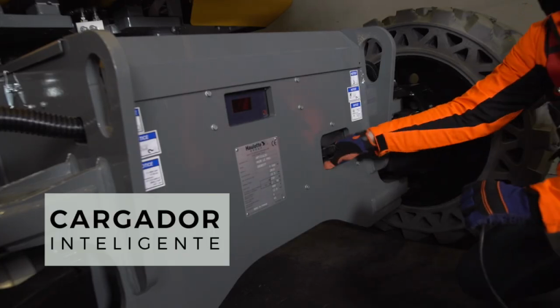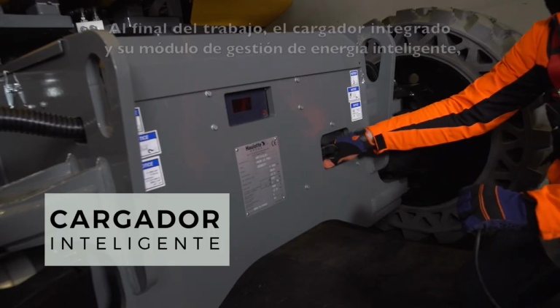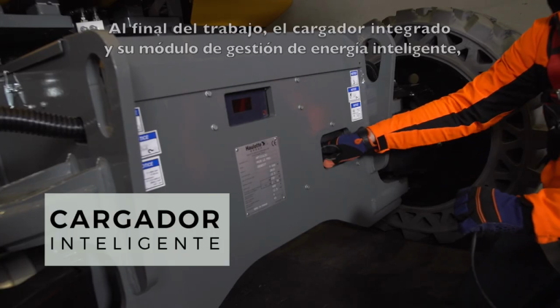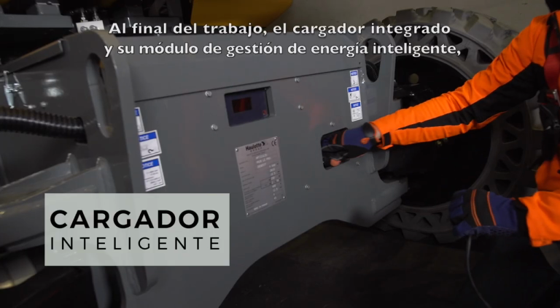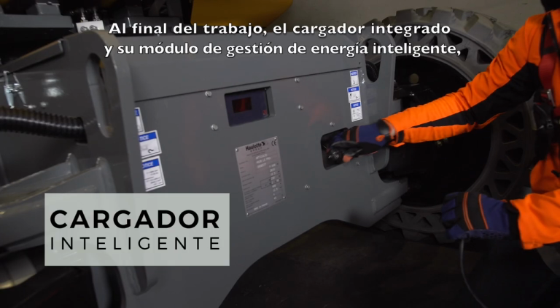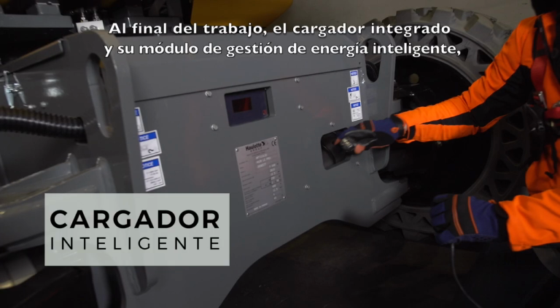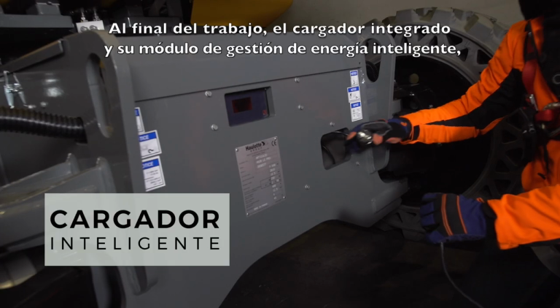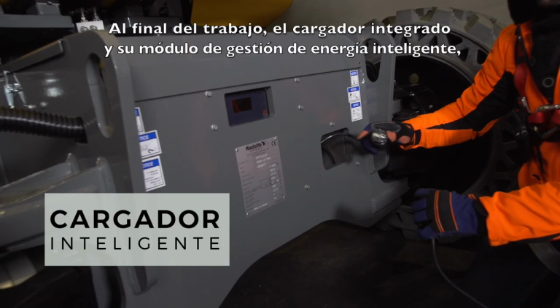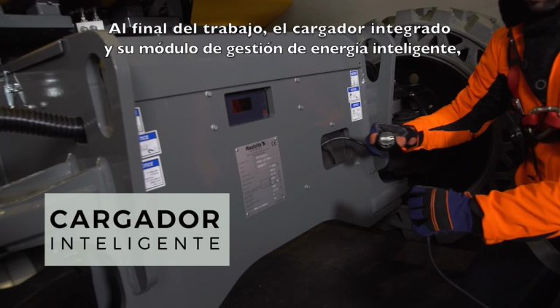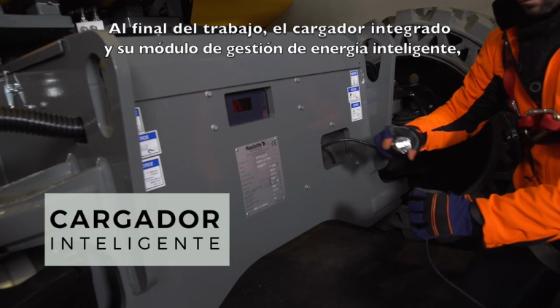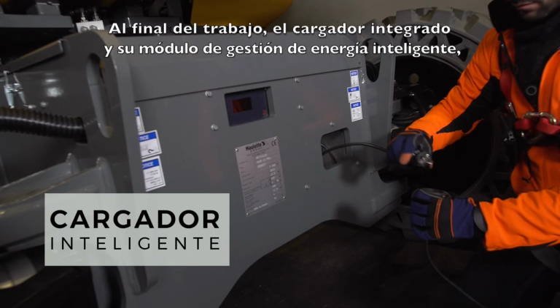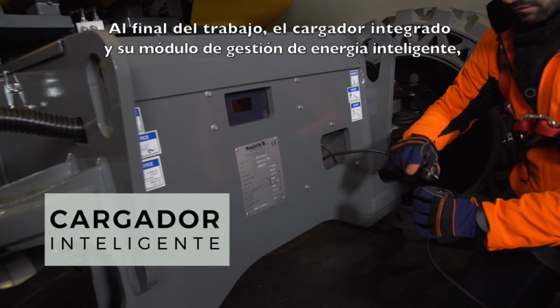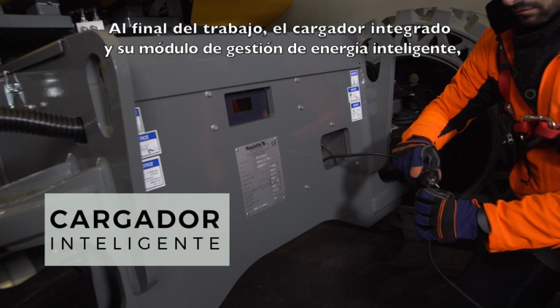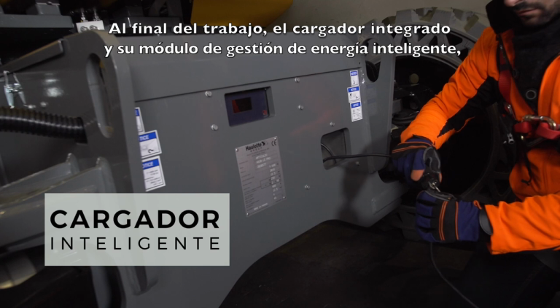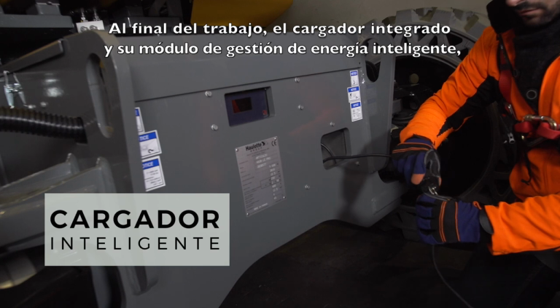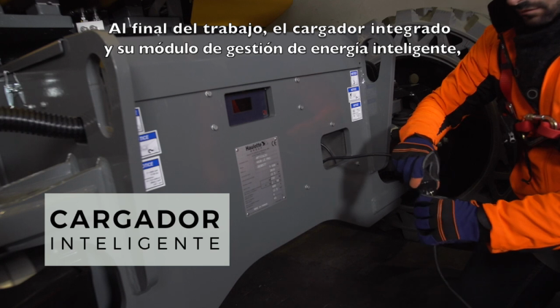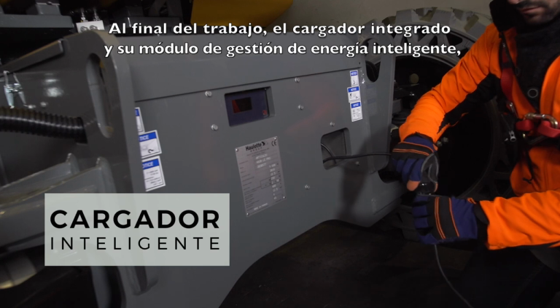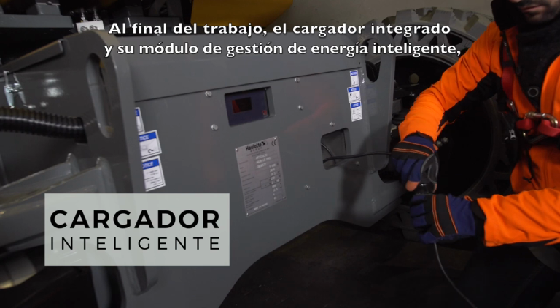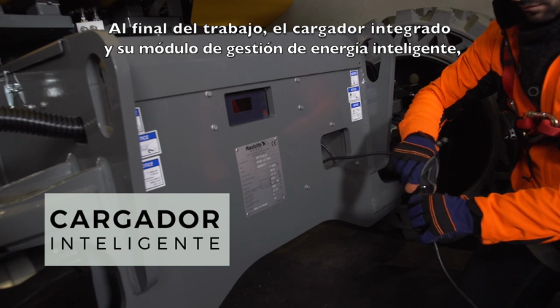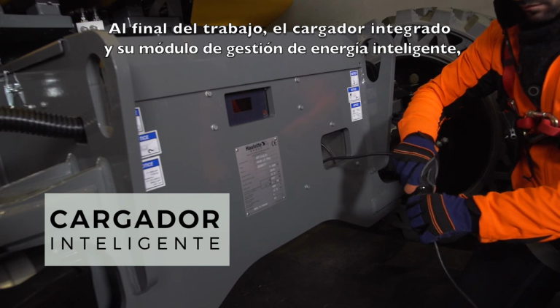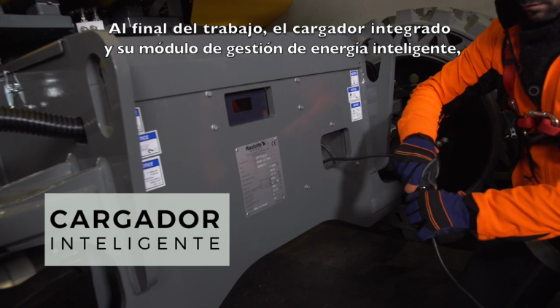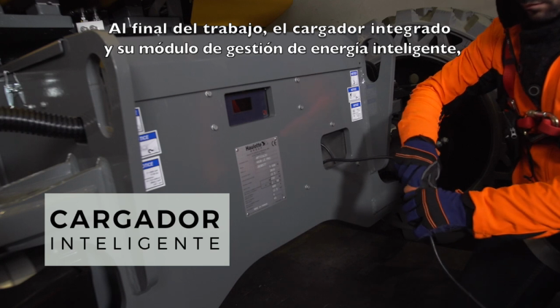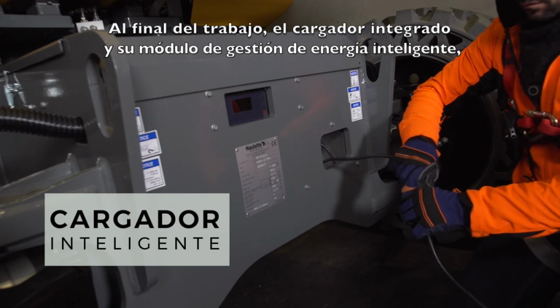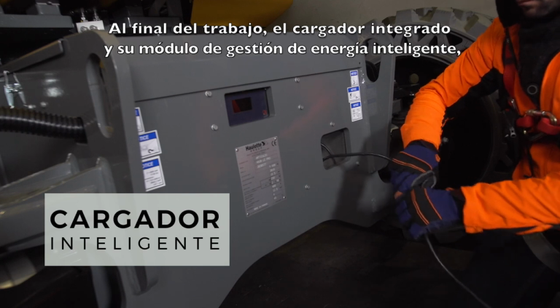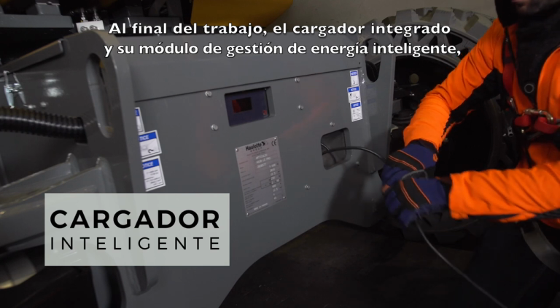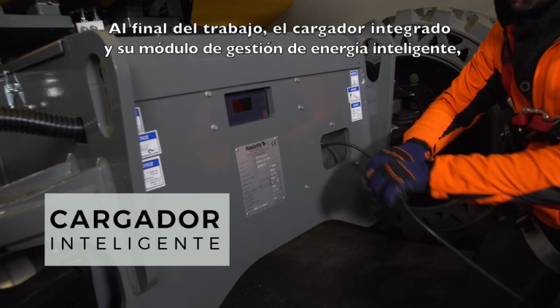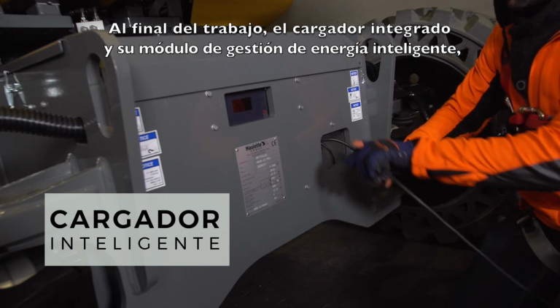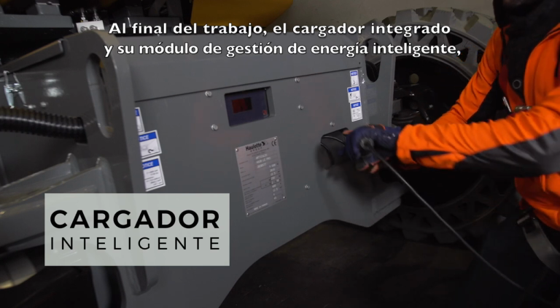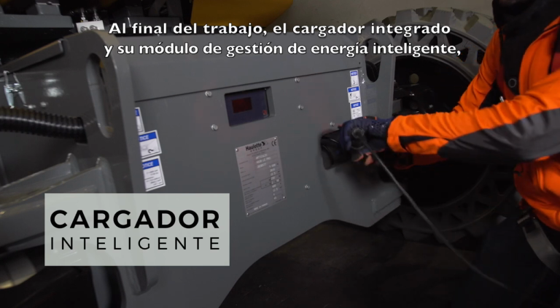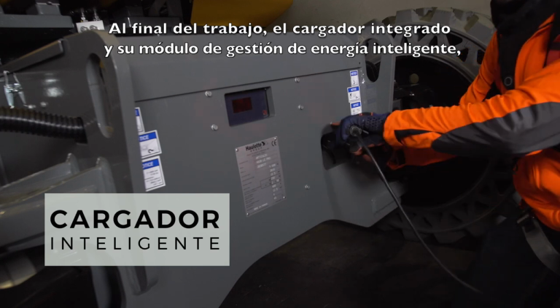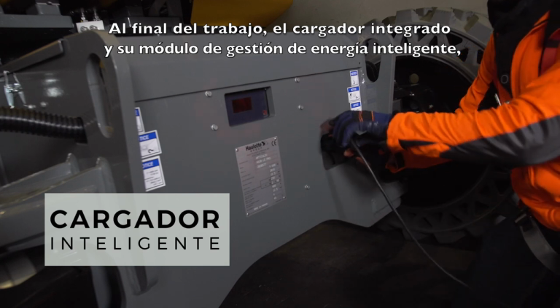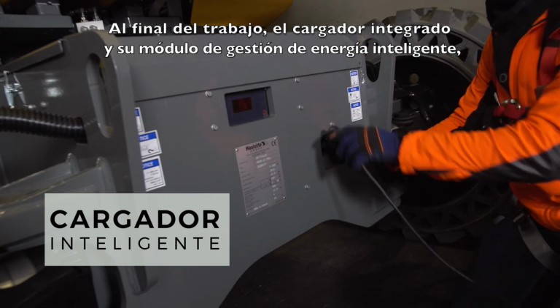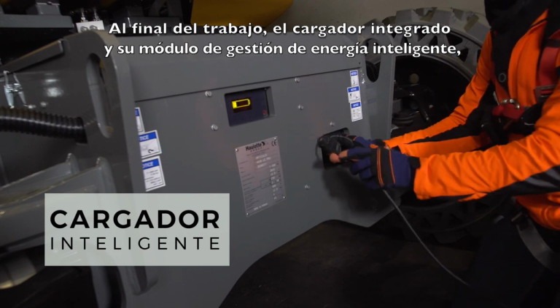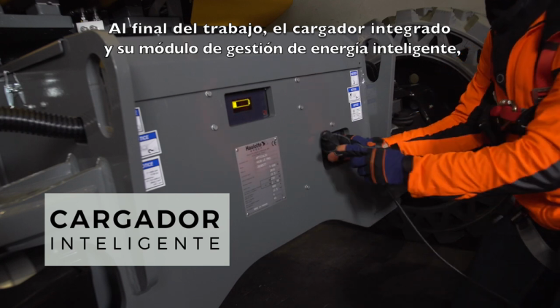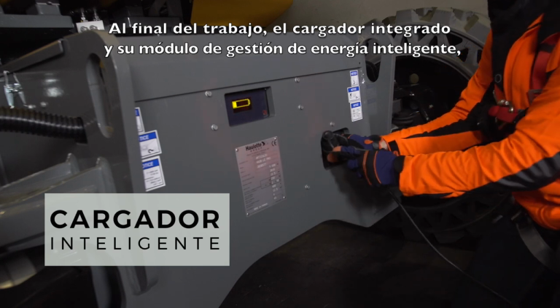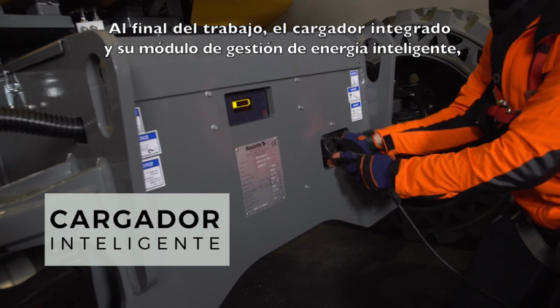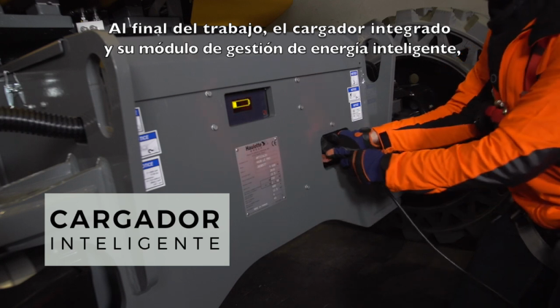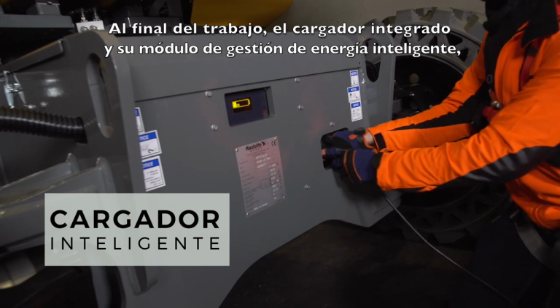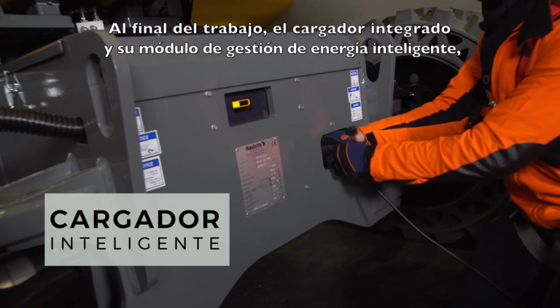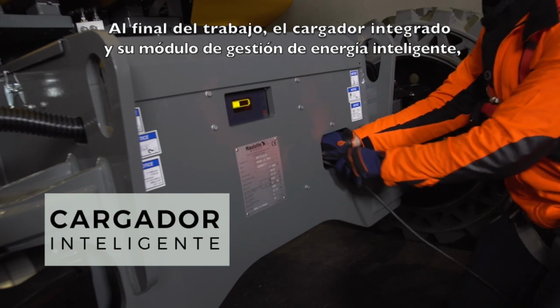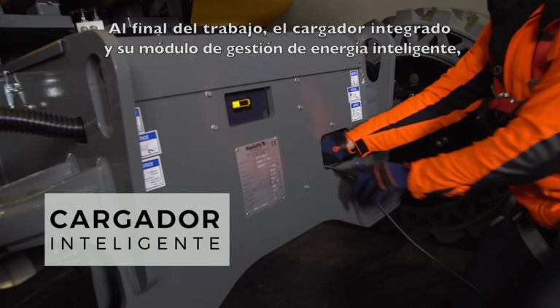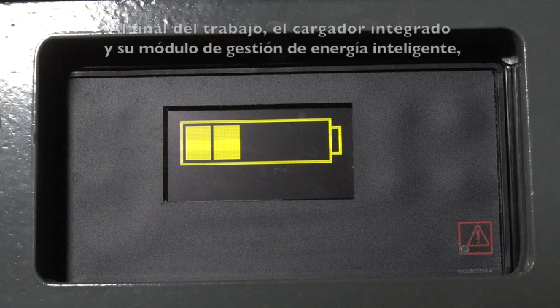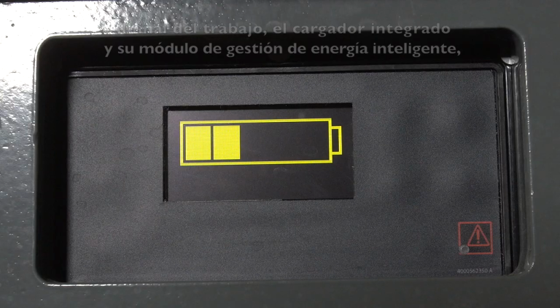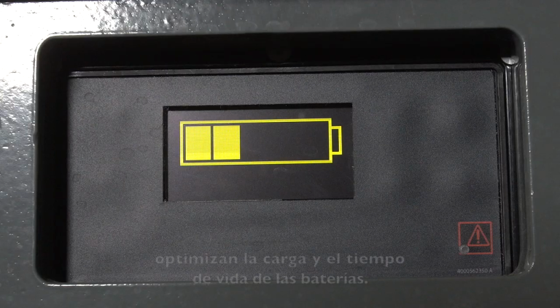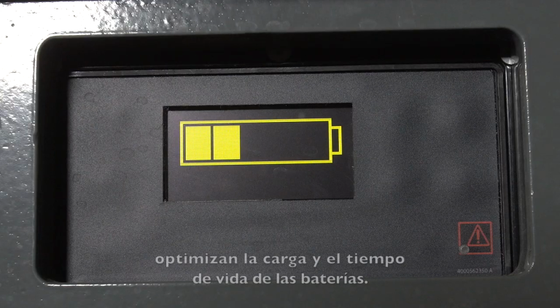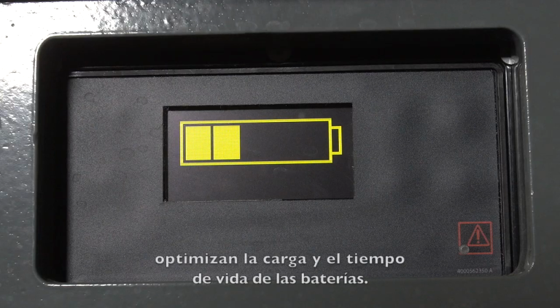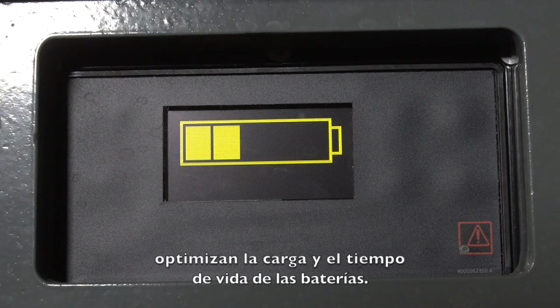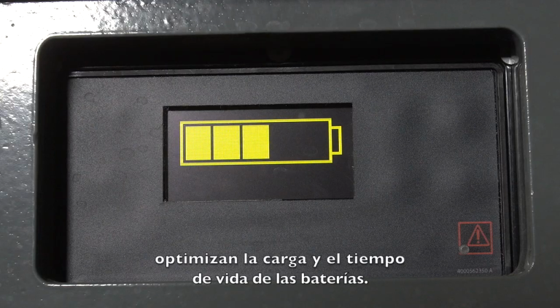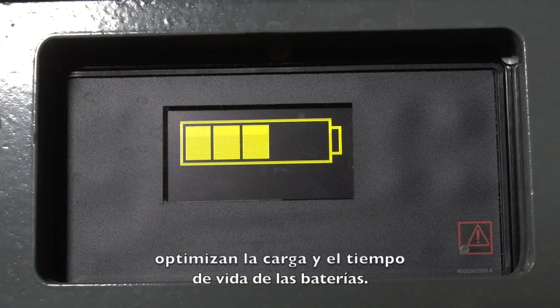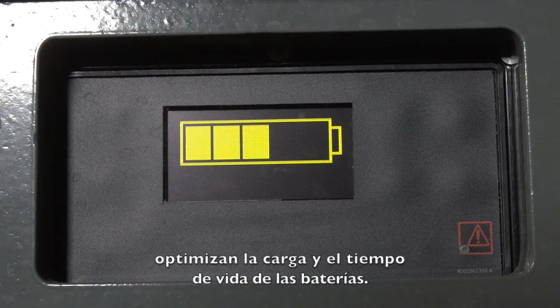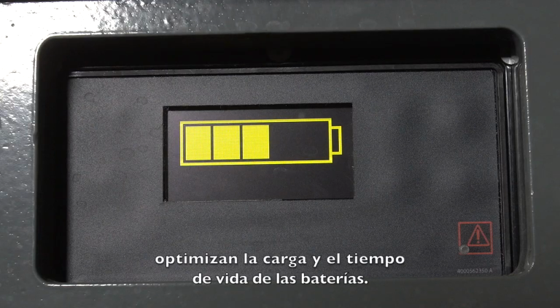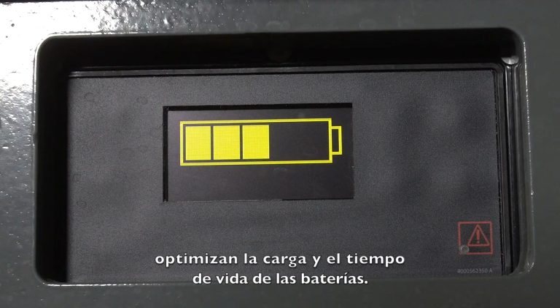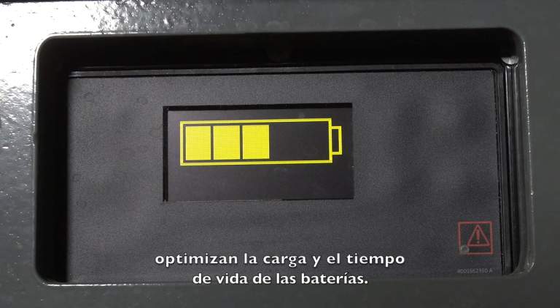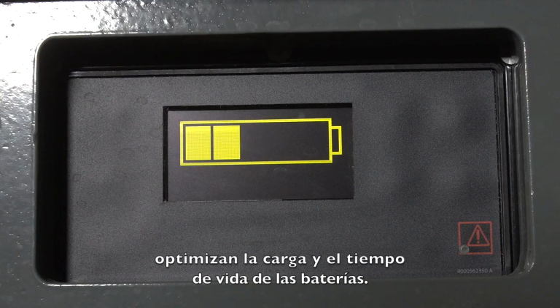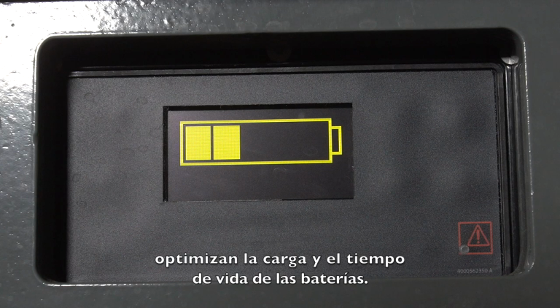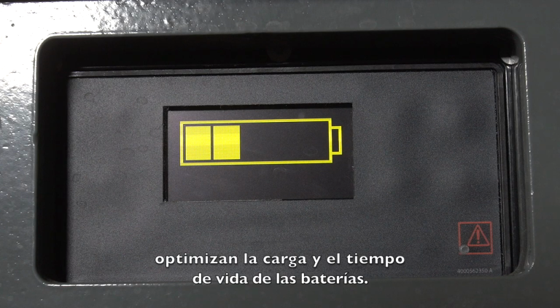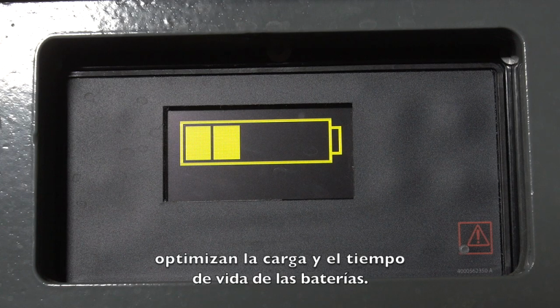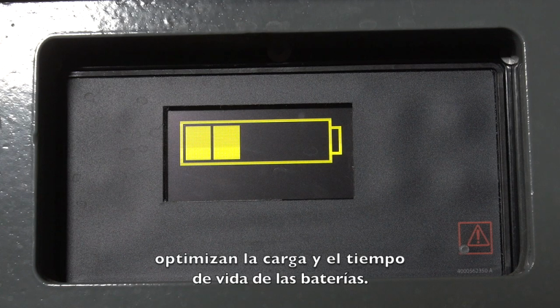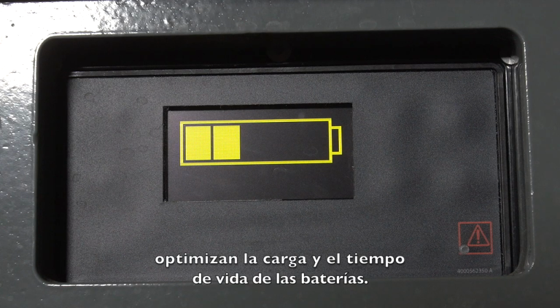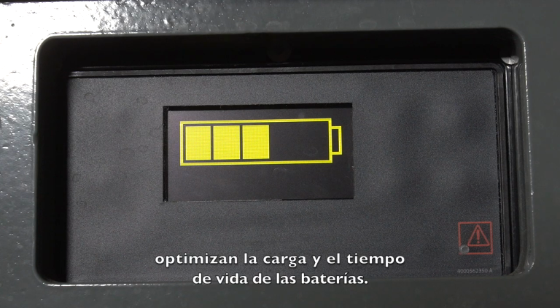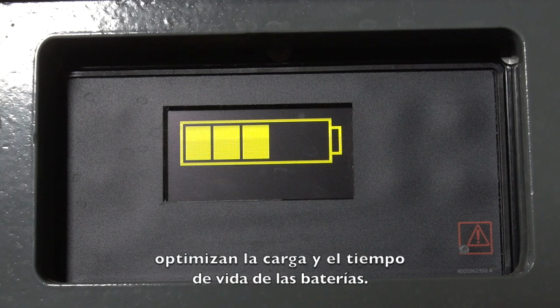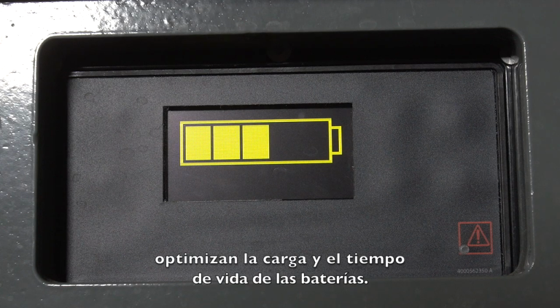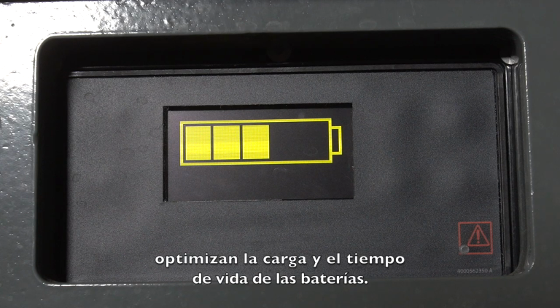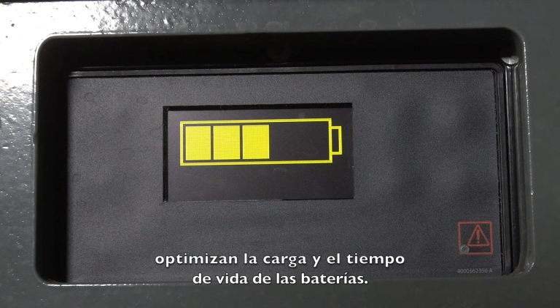At the end of a work shift, the built-in charger and the intelligent energy management model optimize the battery charge and lifespan.